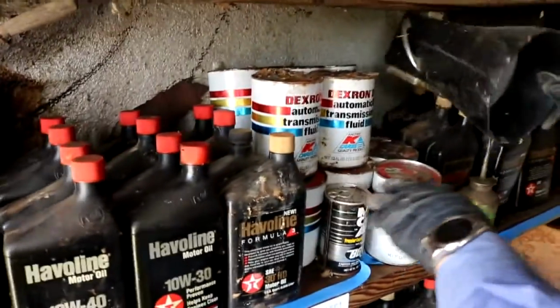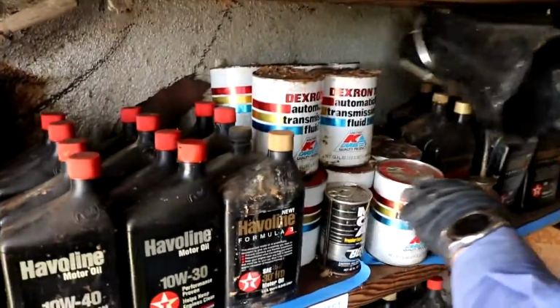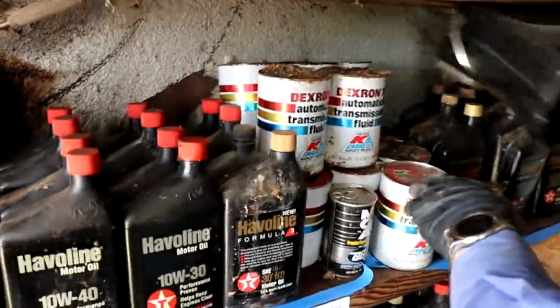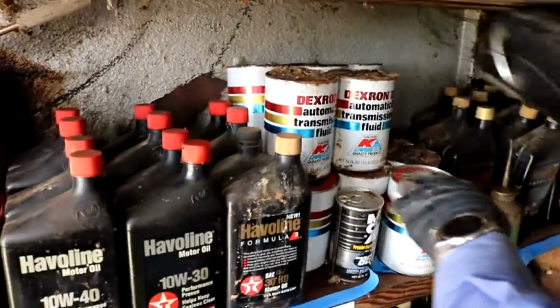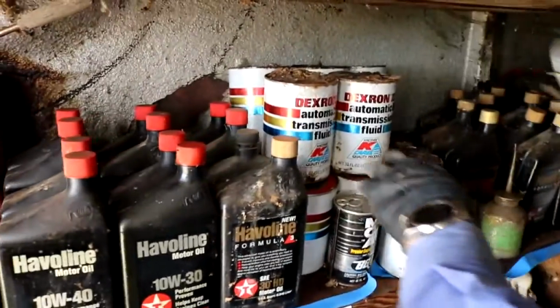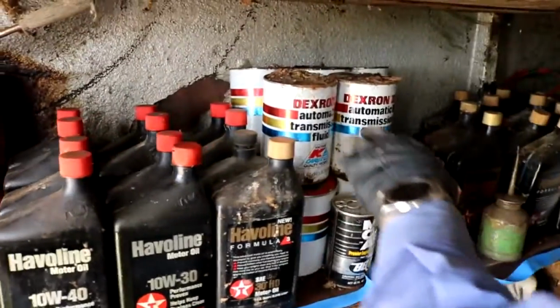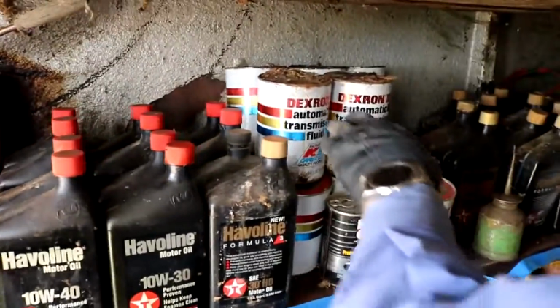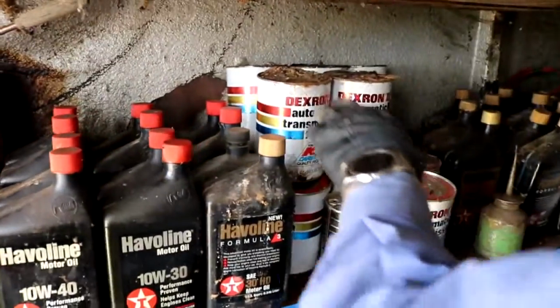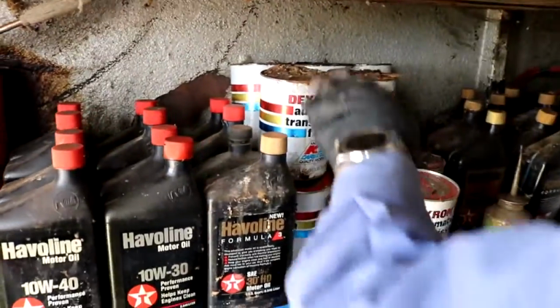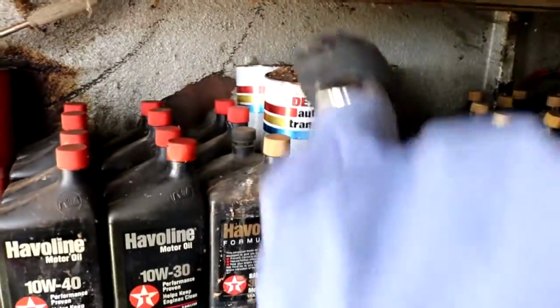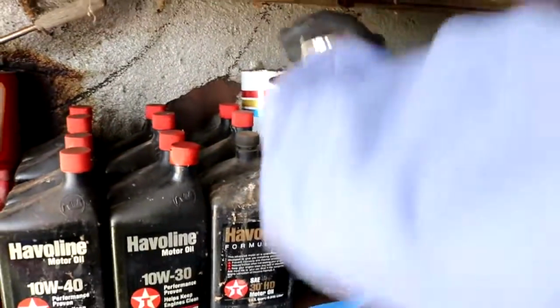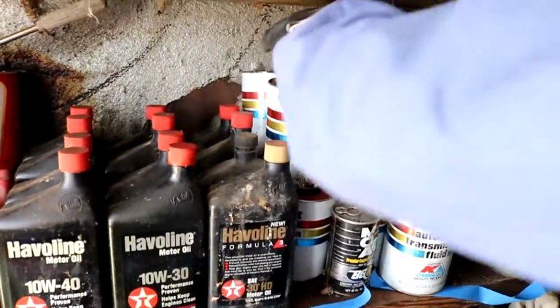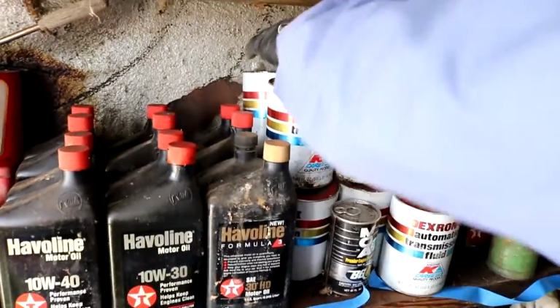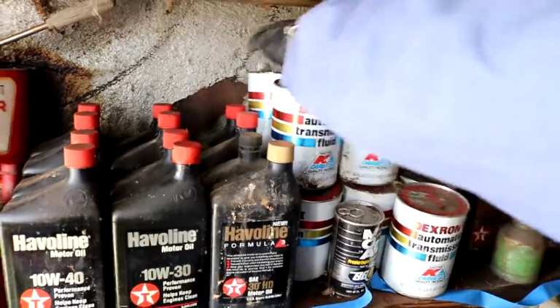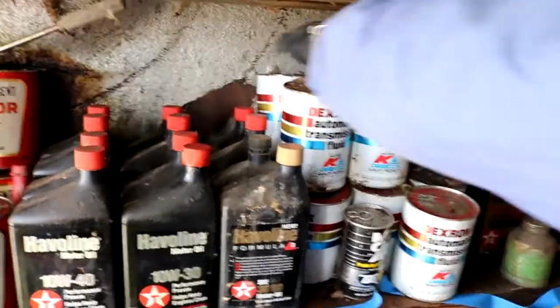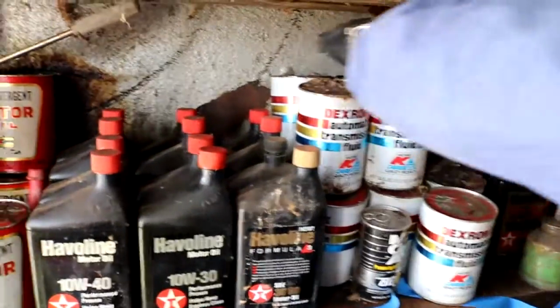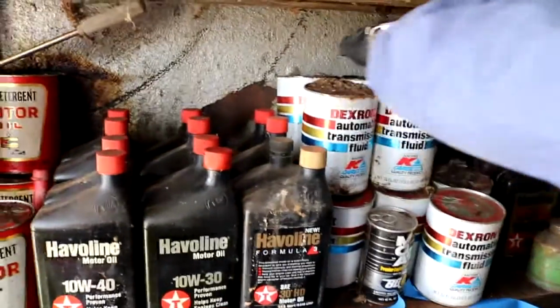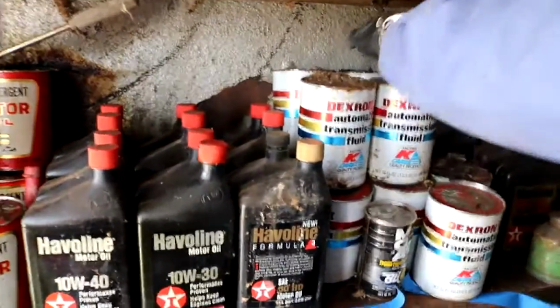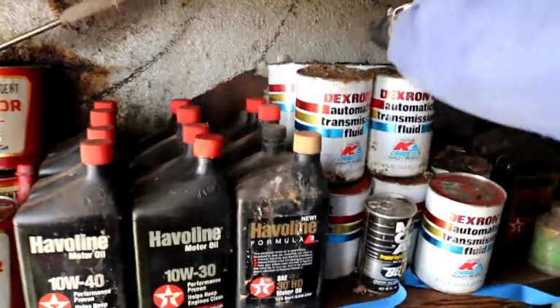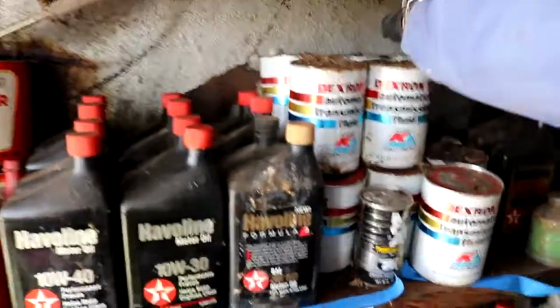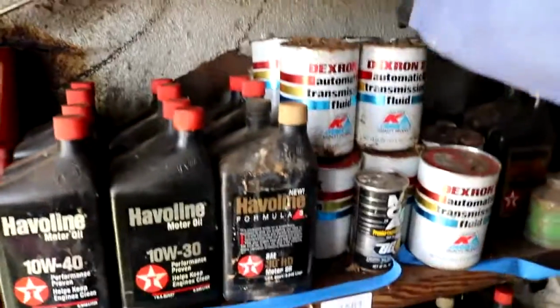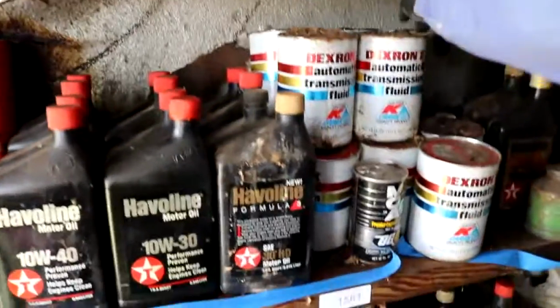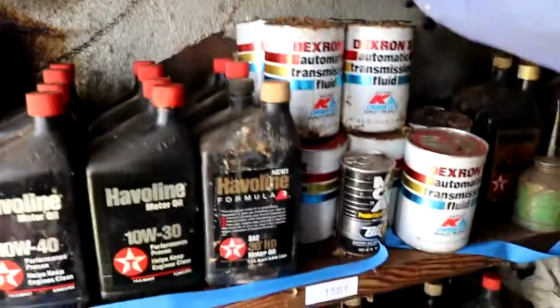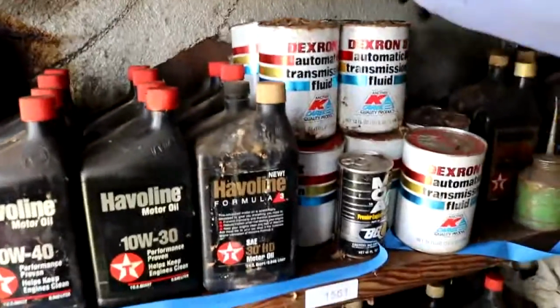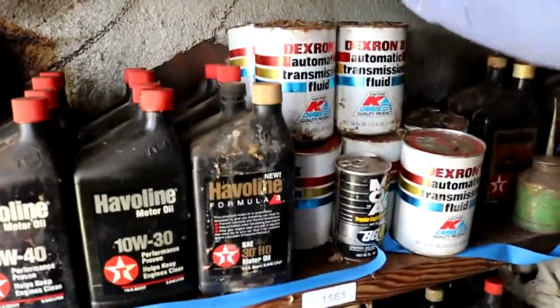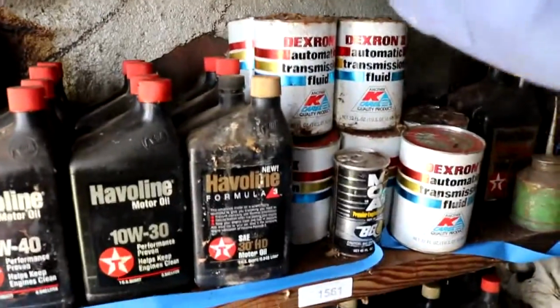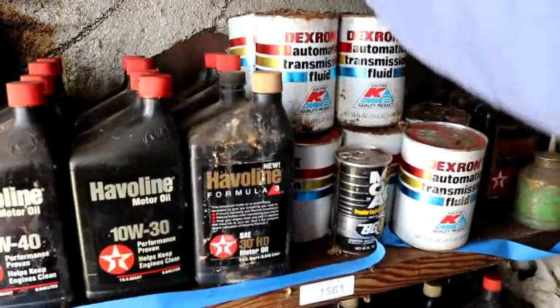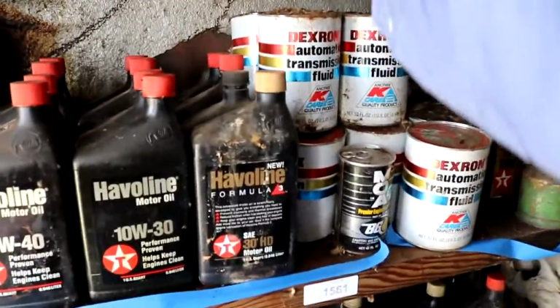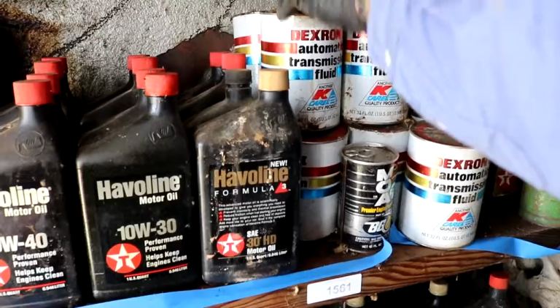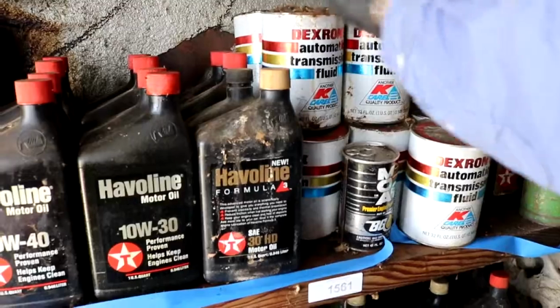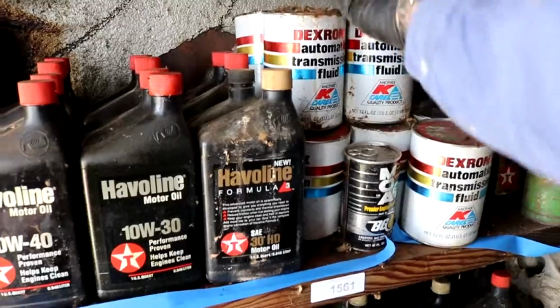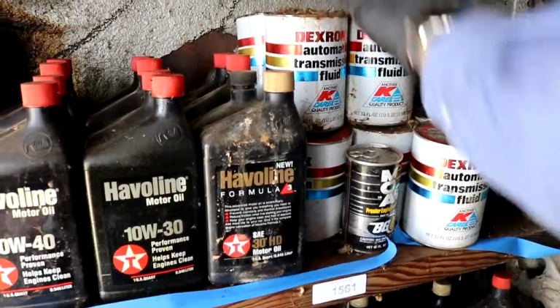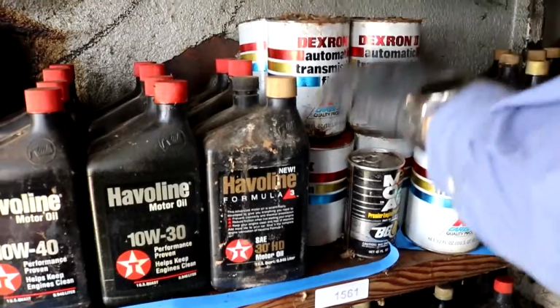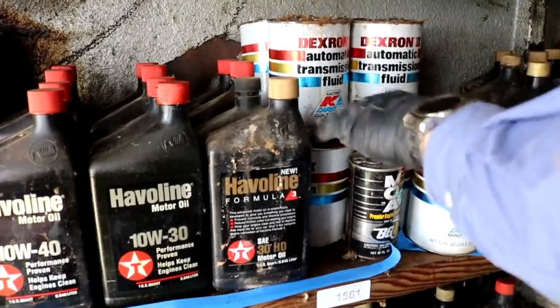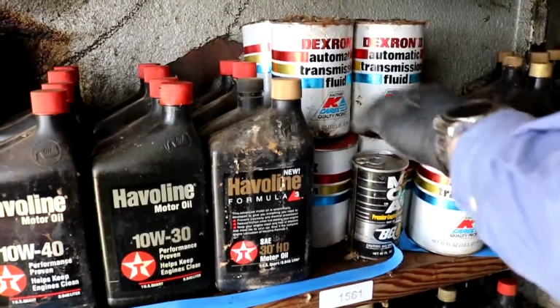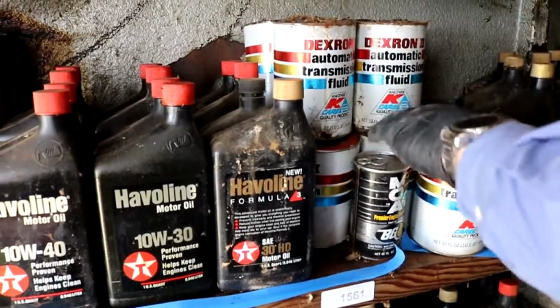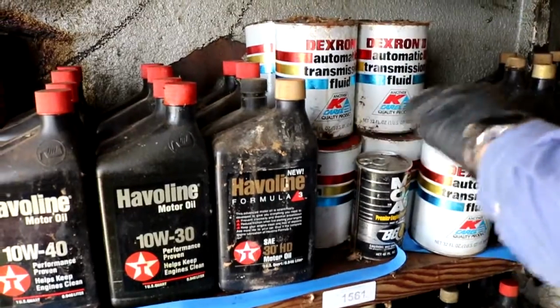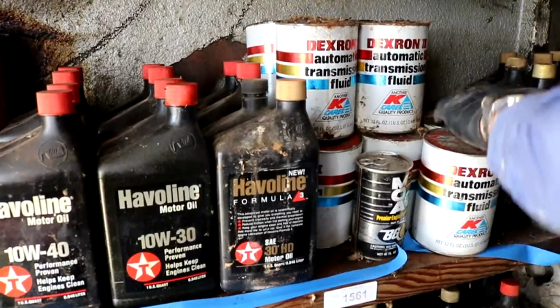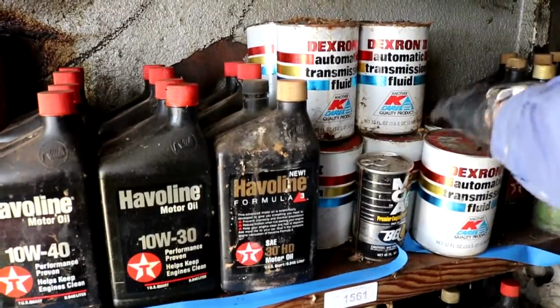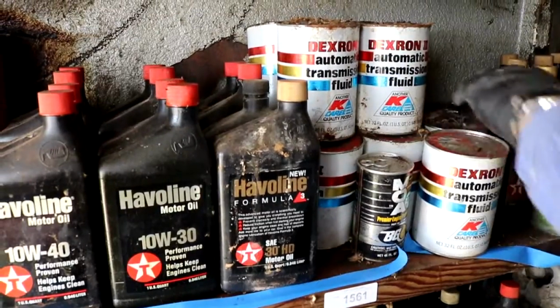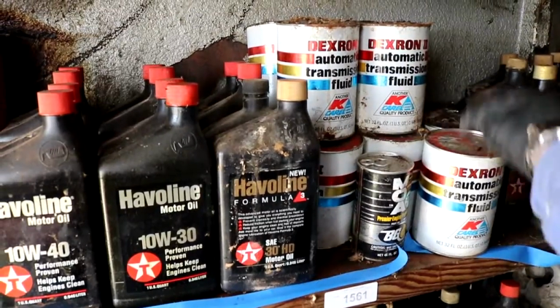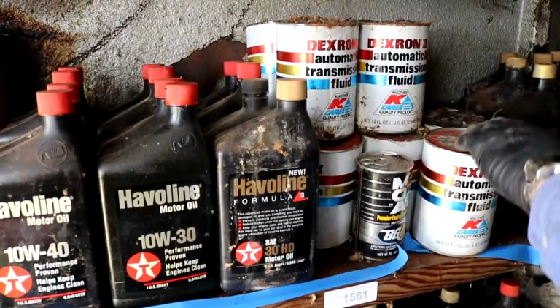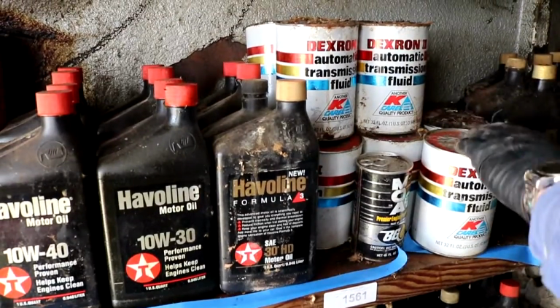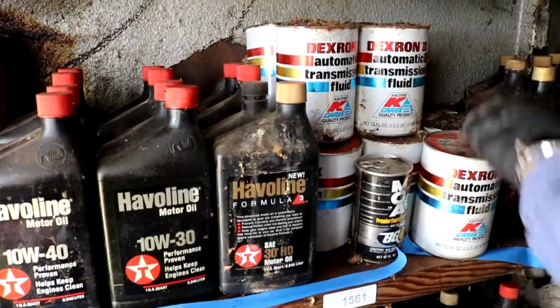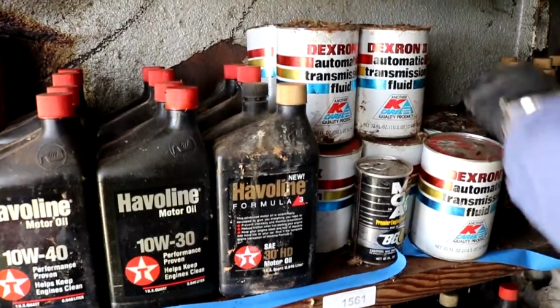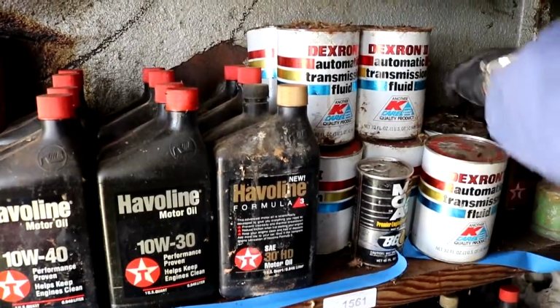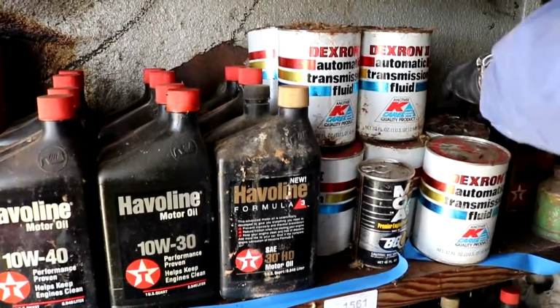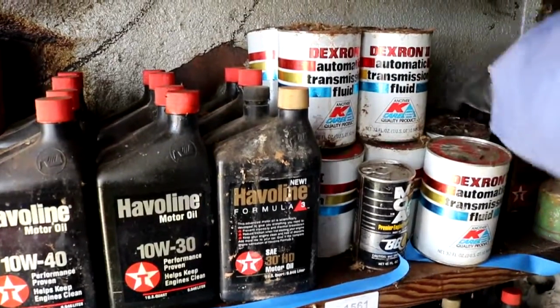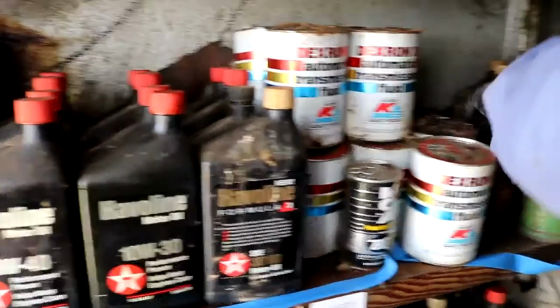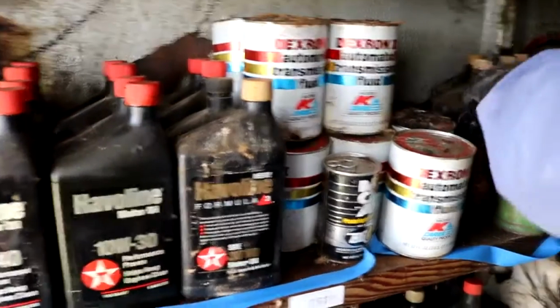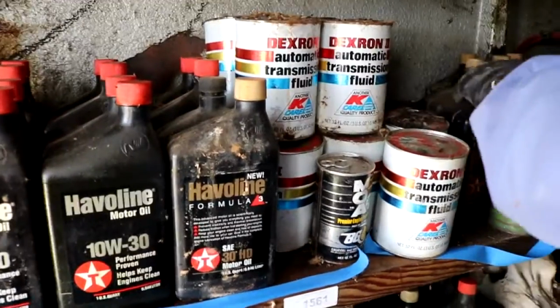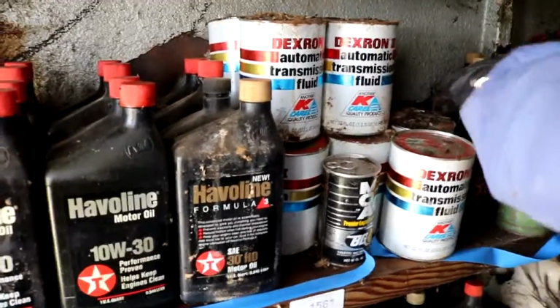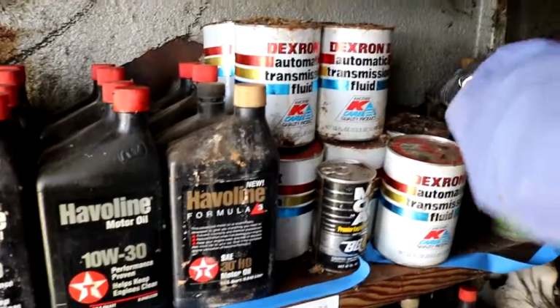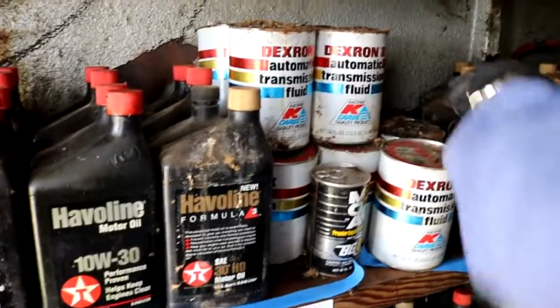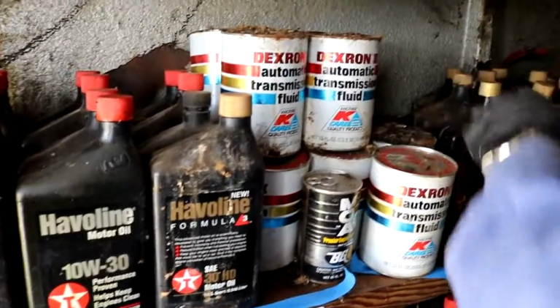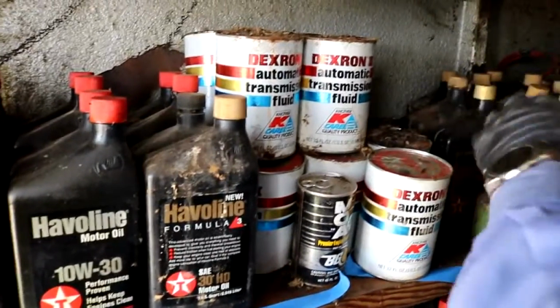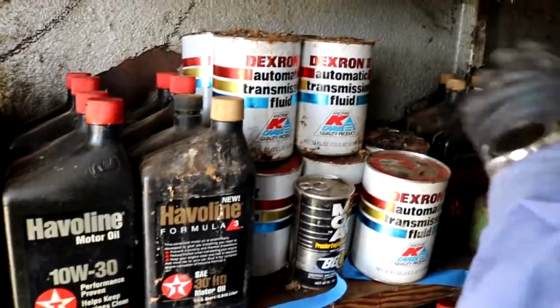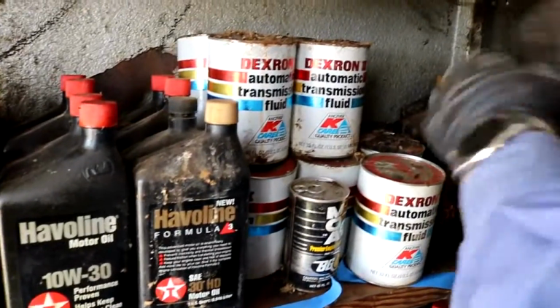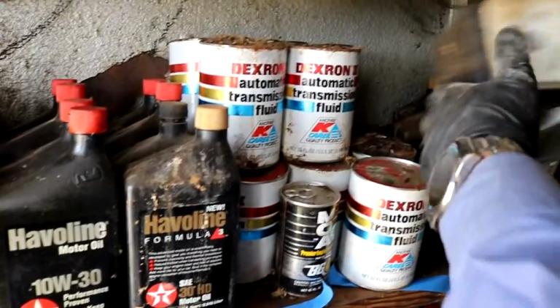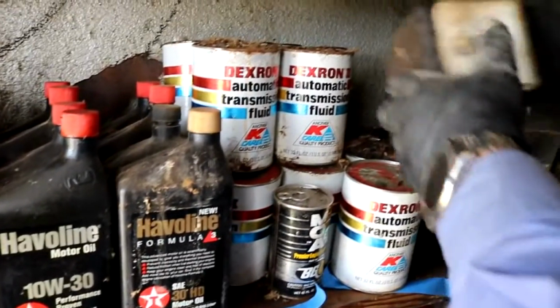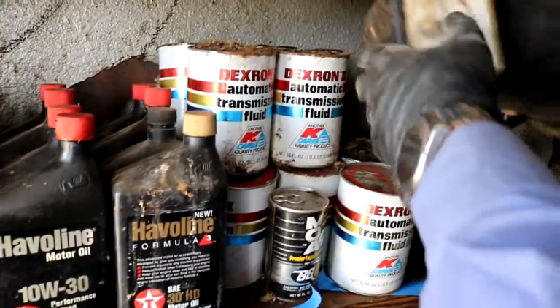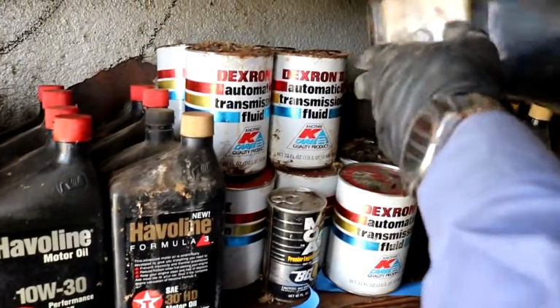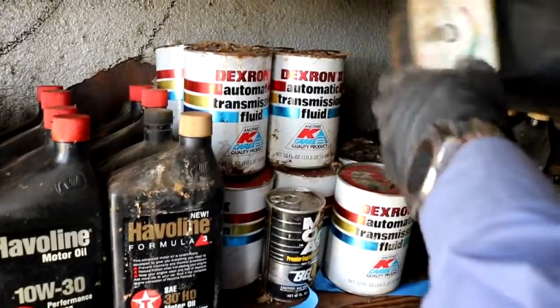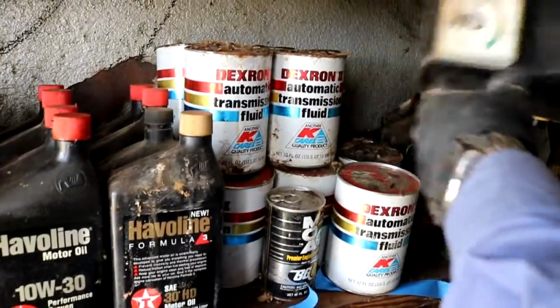Dextron 2 transmission fluid — thirteen of those, I believe.